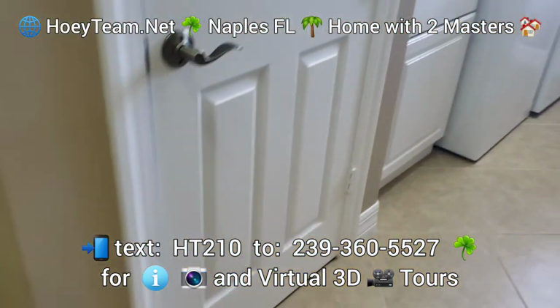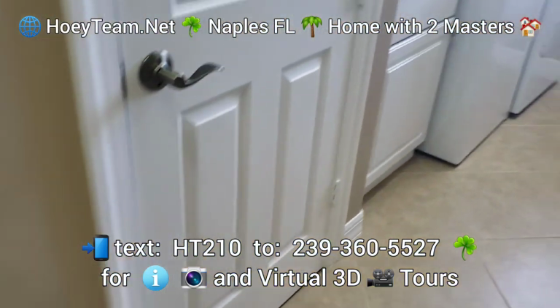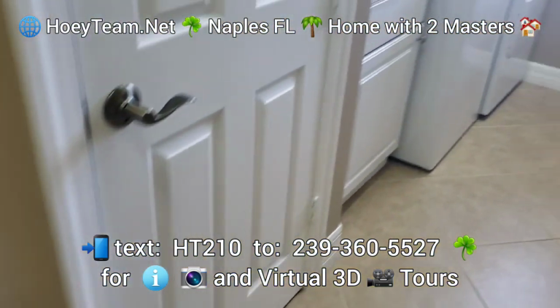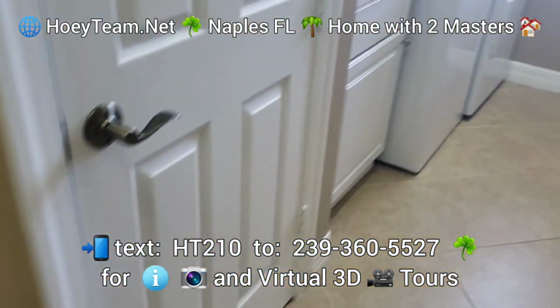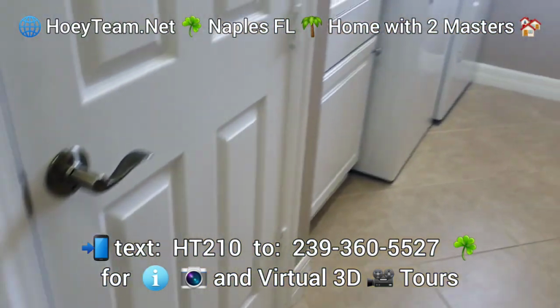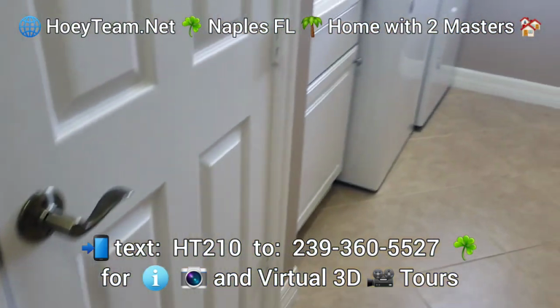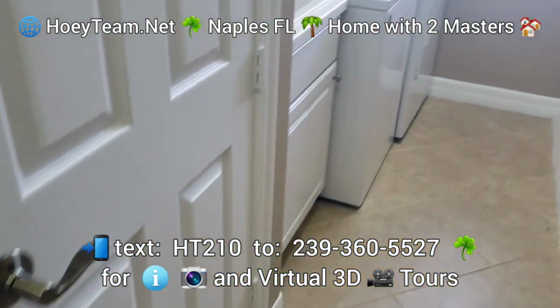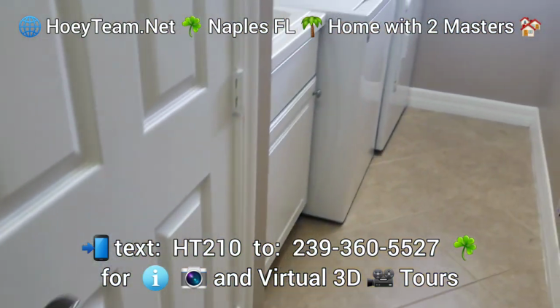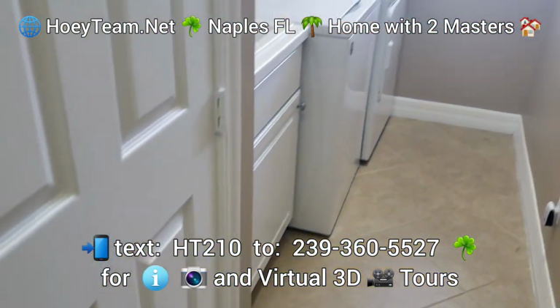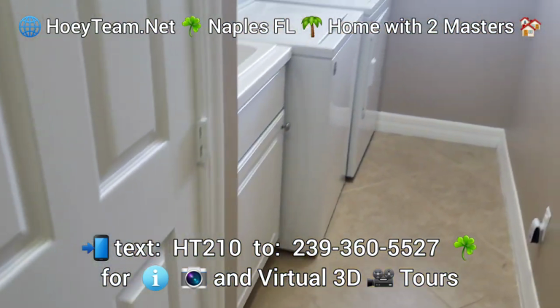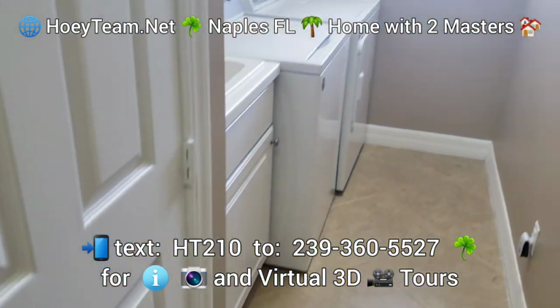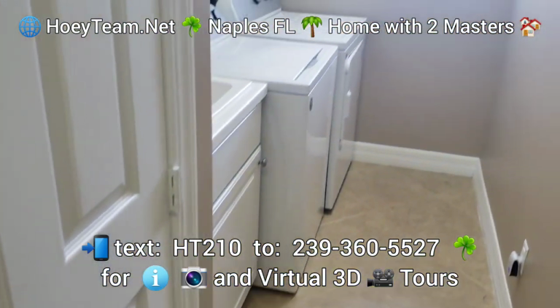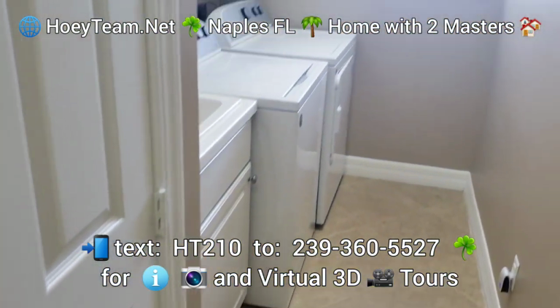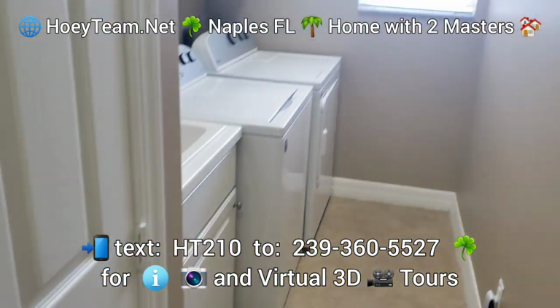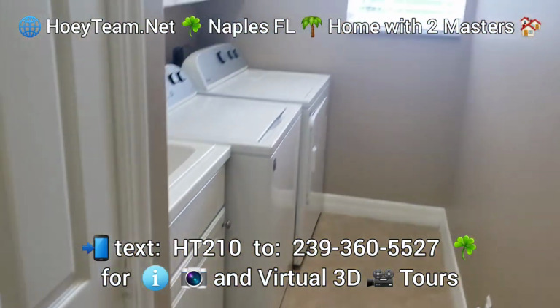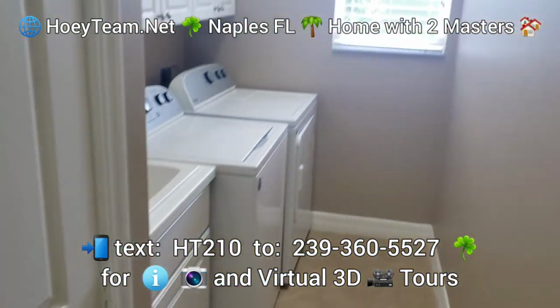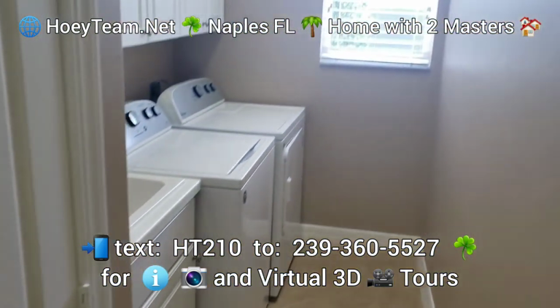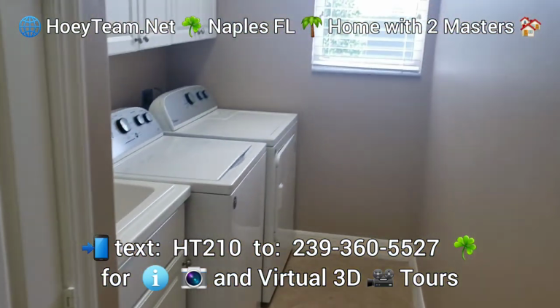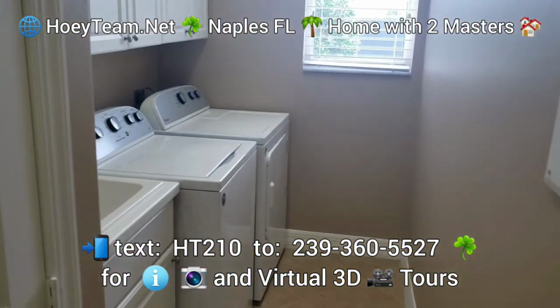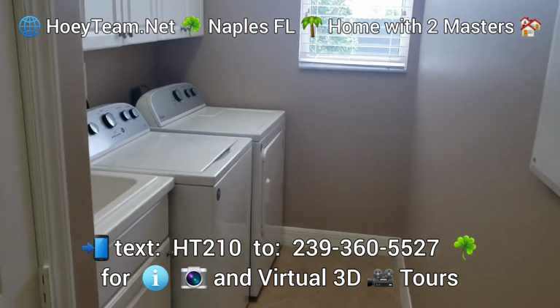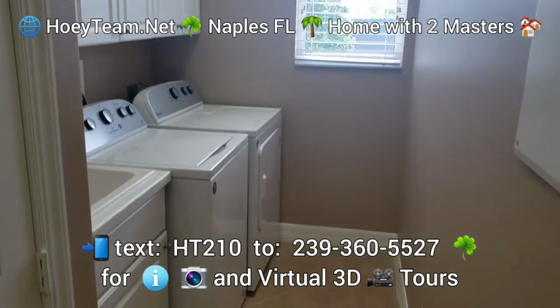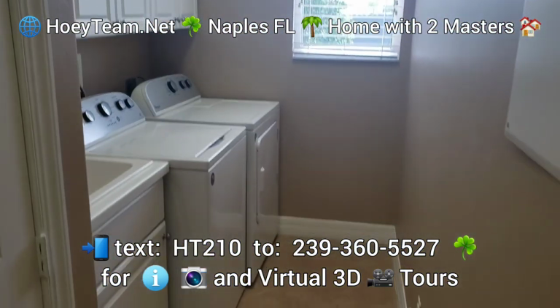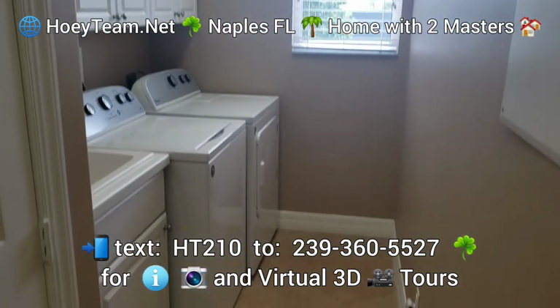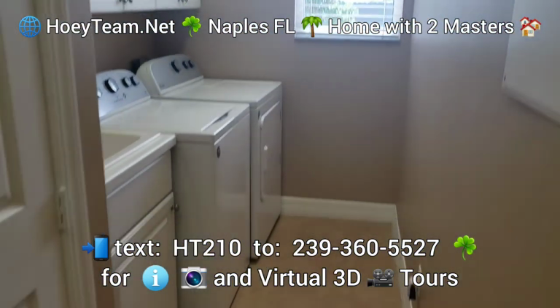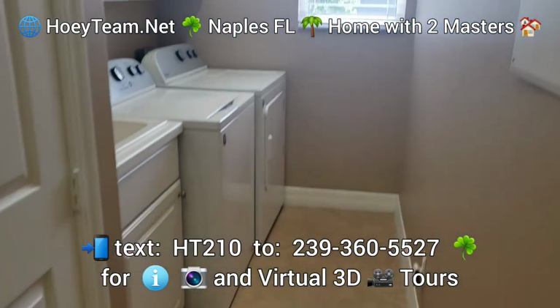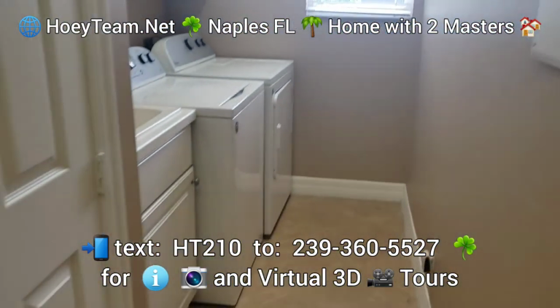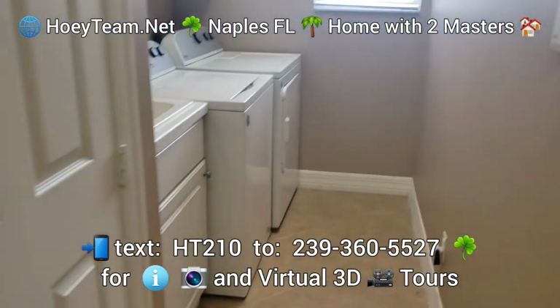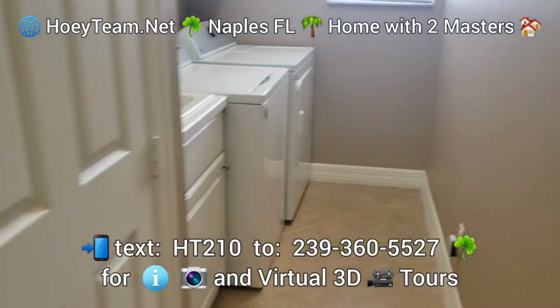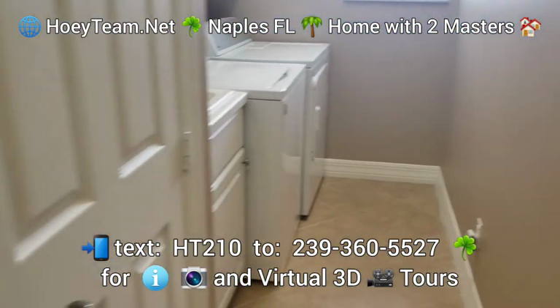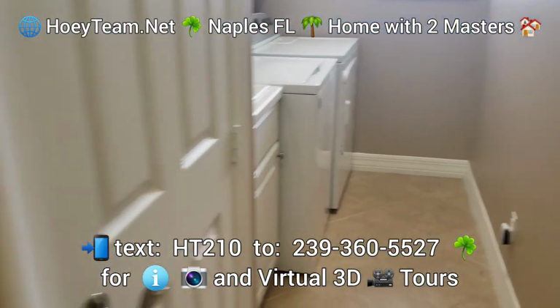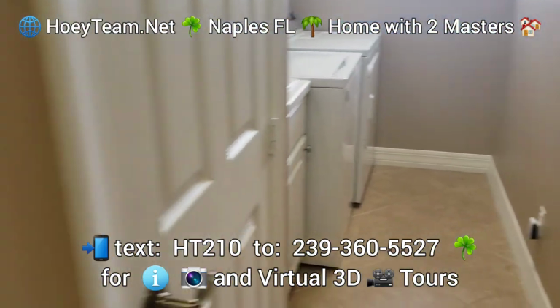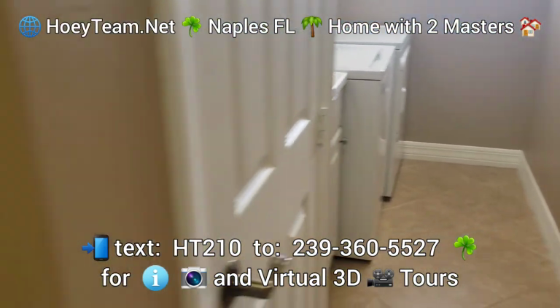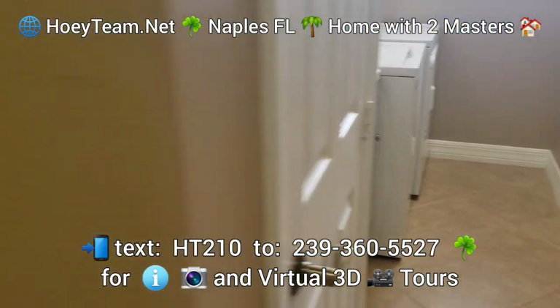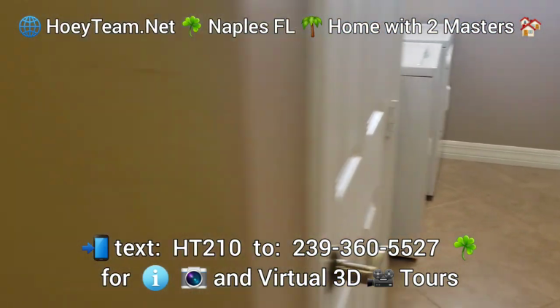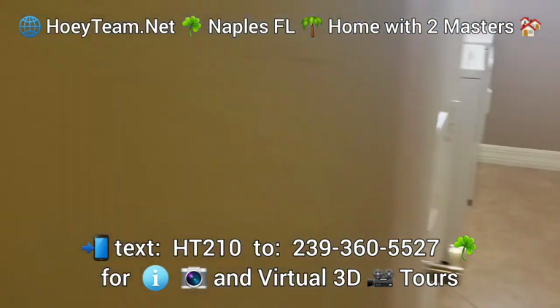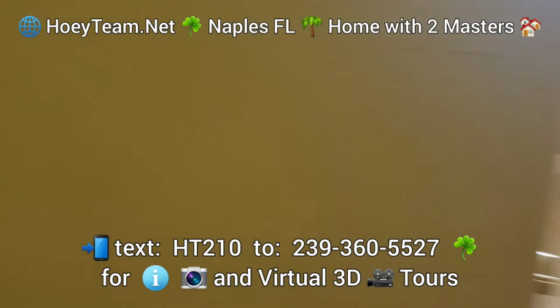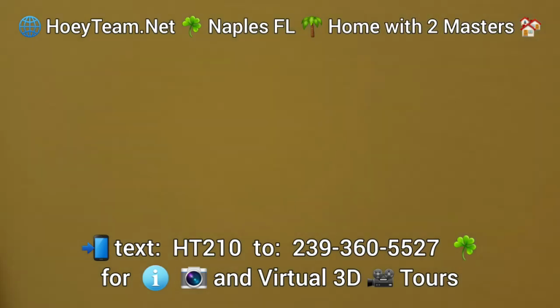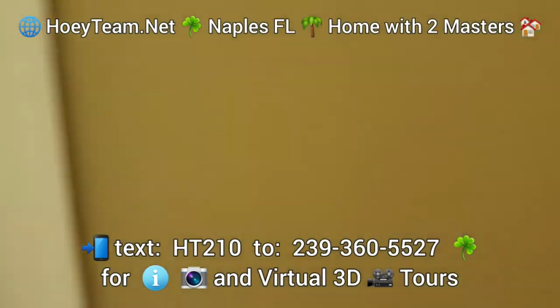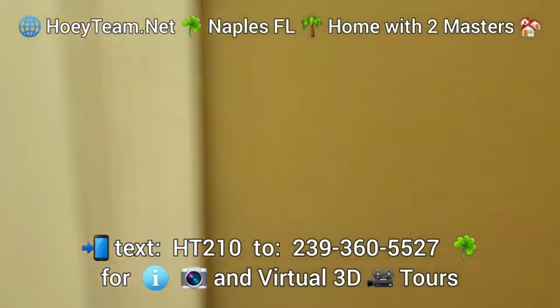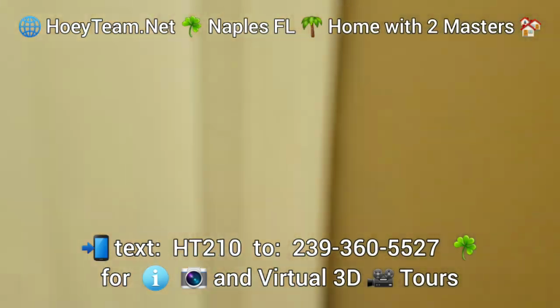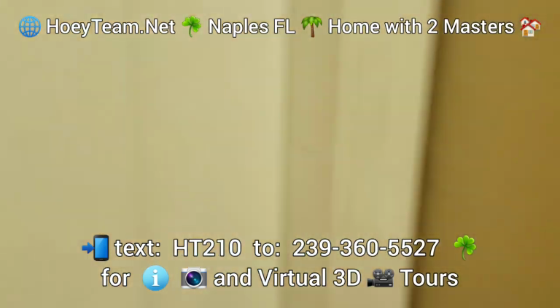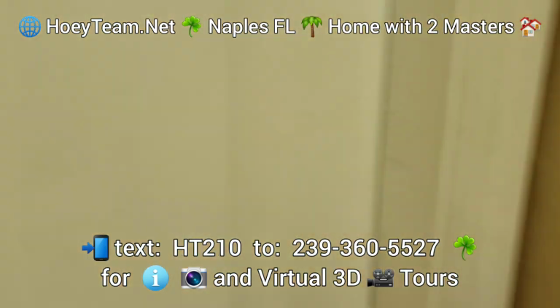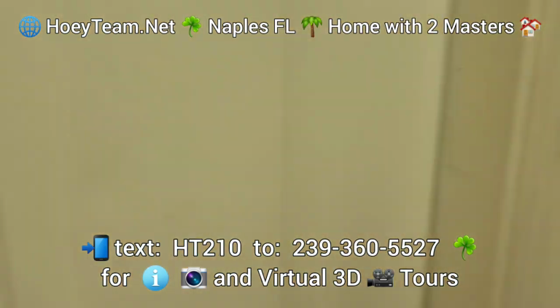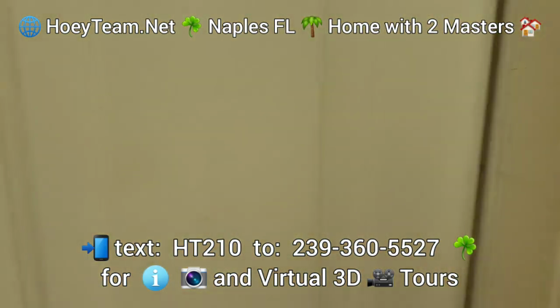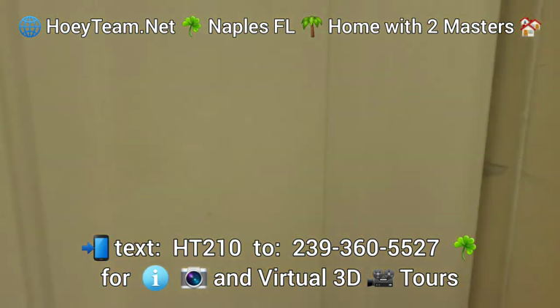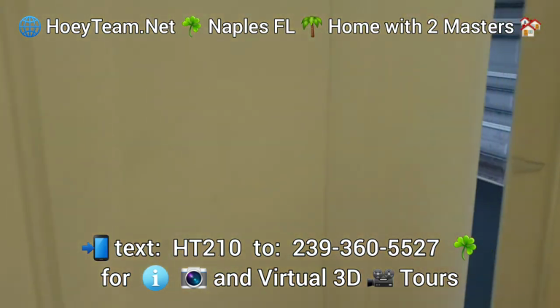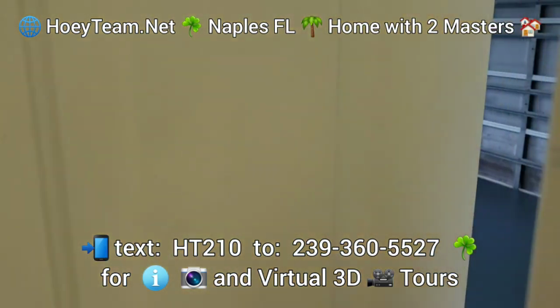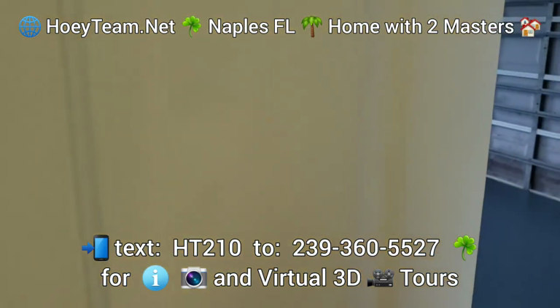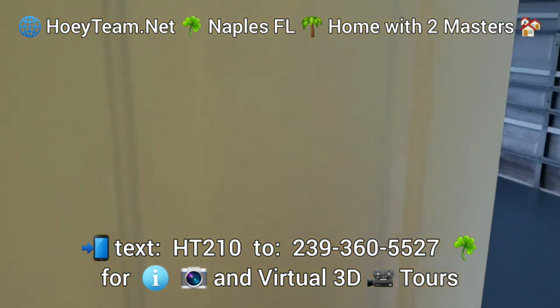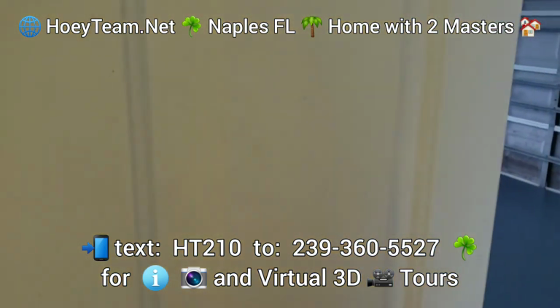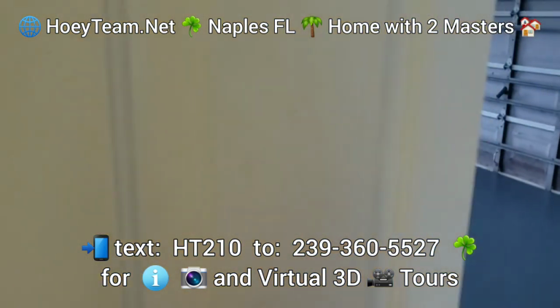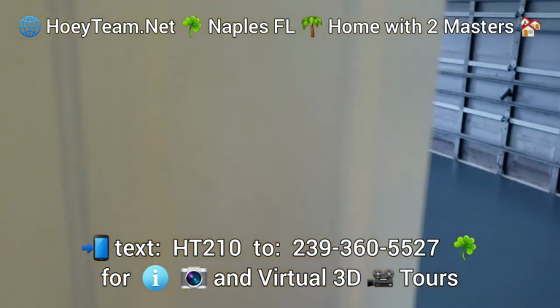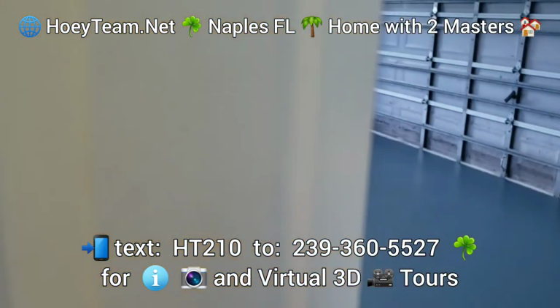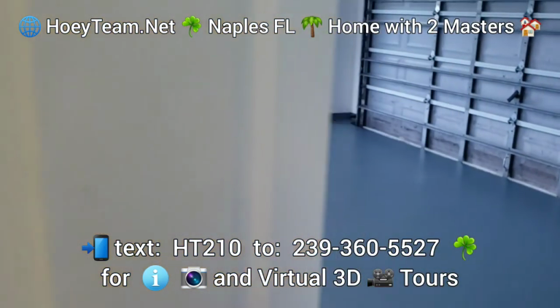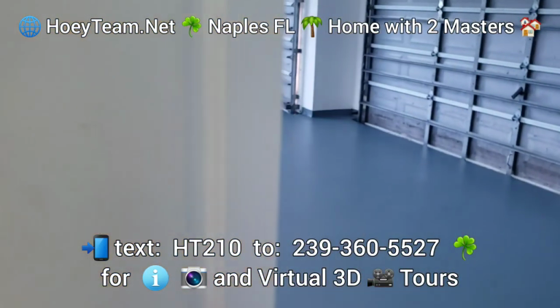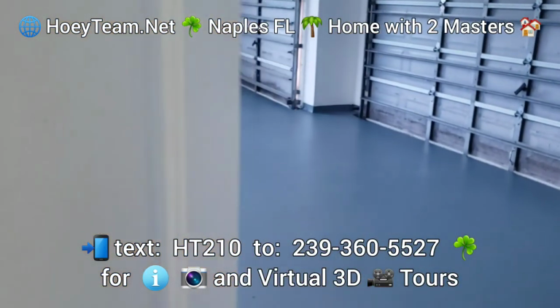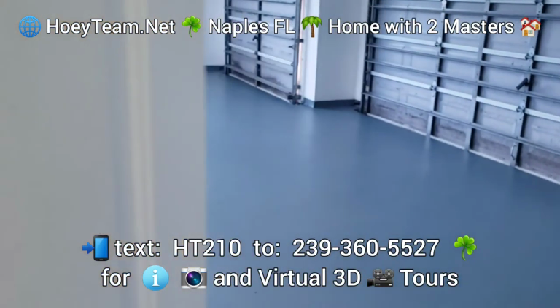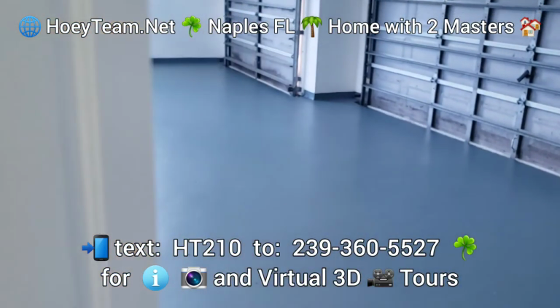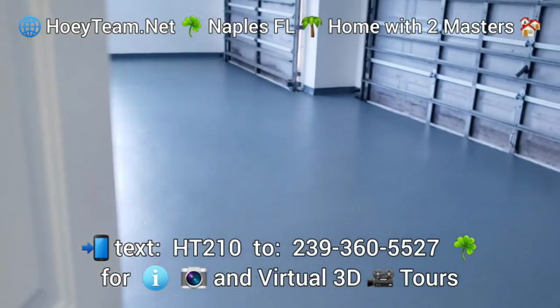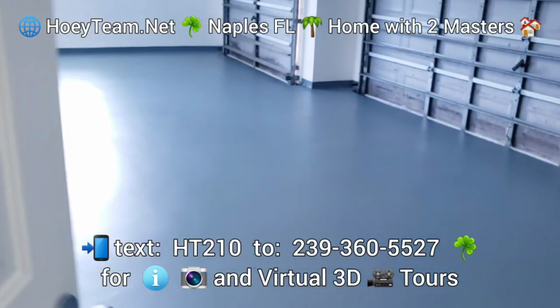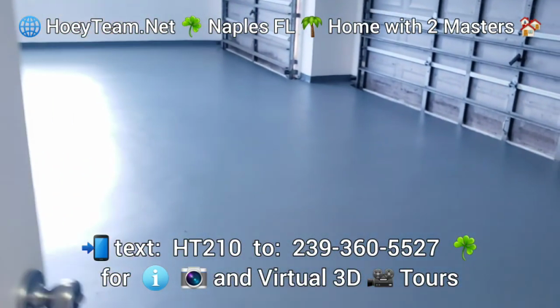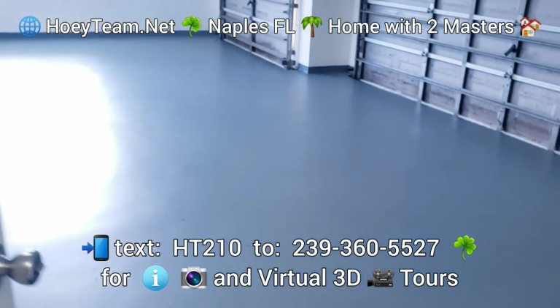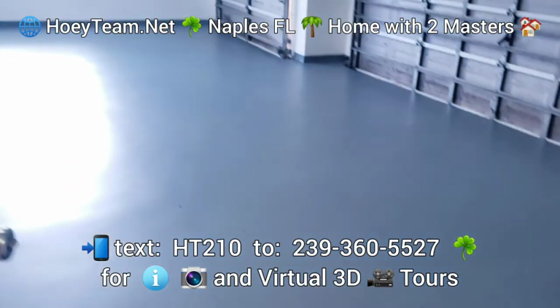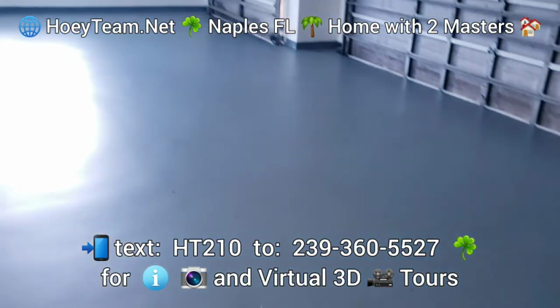There's a nice laundry area here with plenty of storage, and a huge three-car garage.